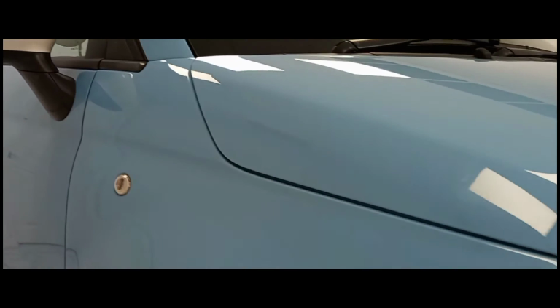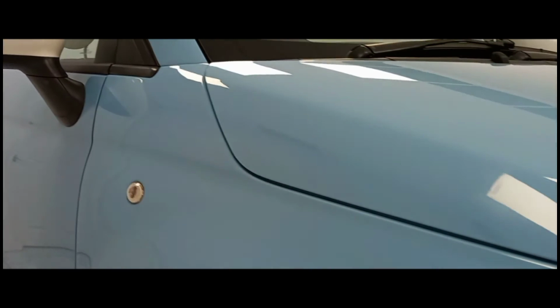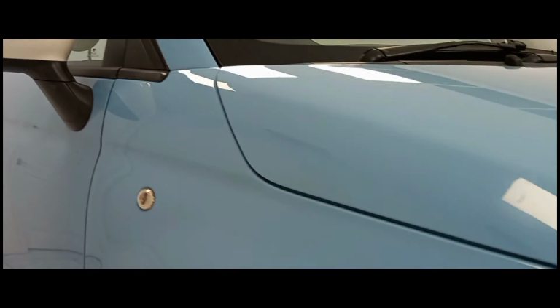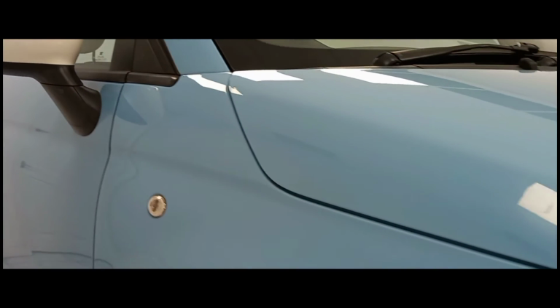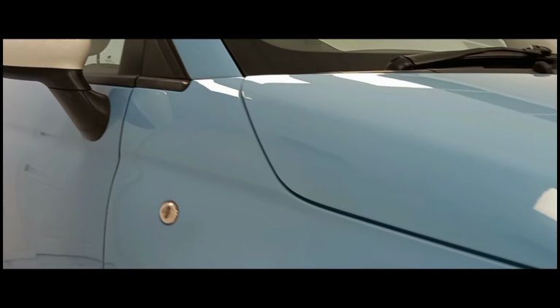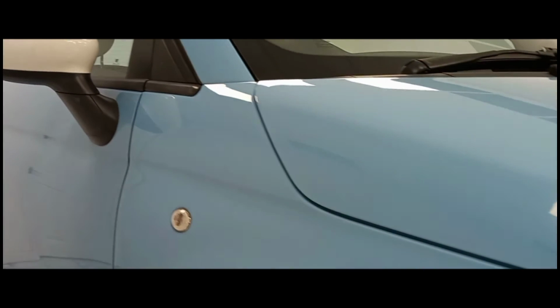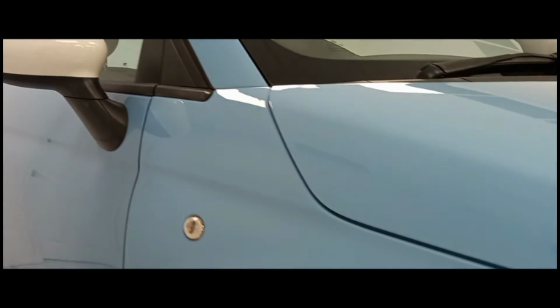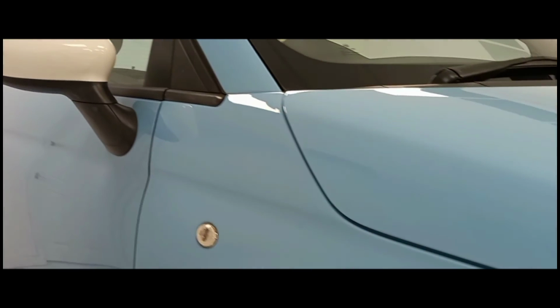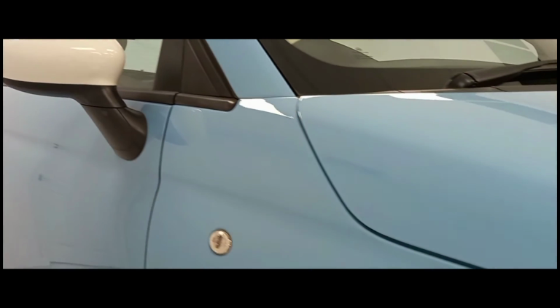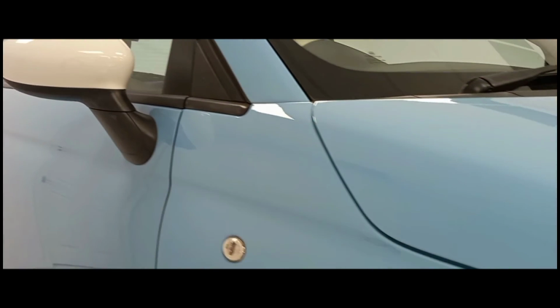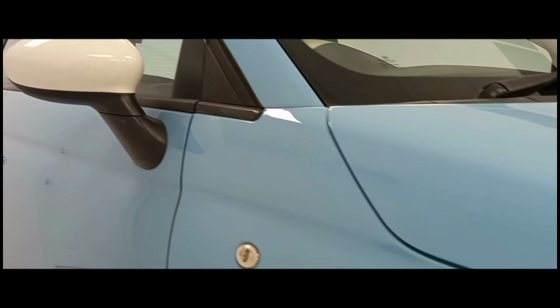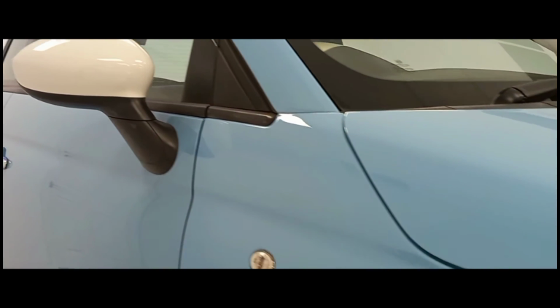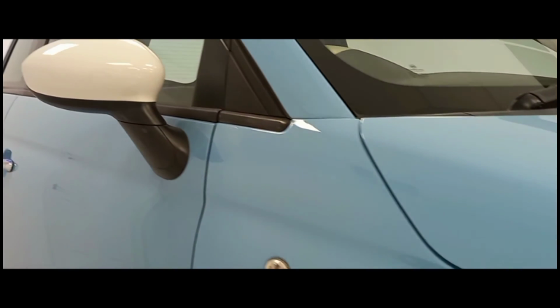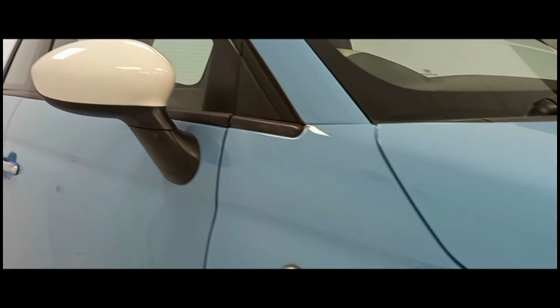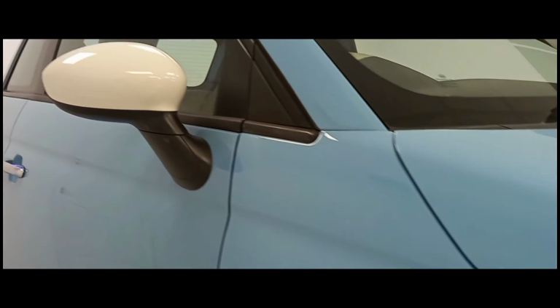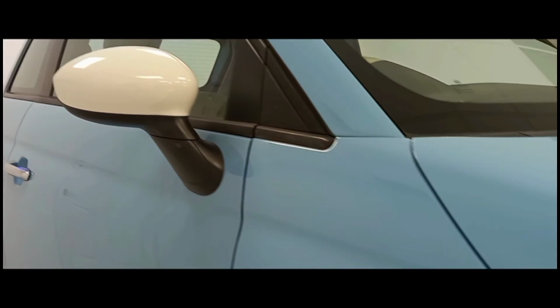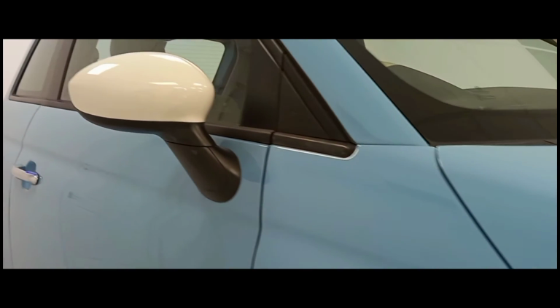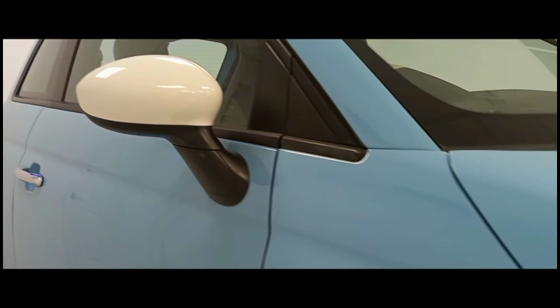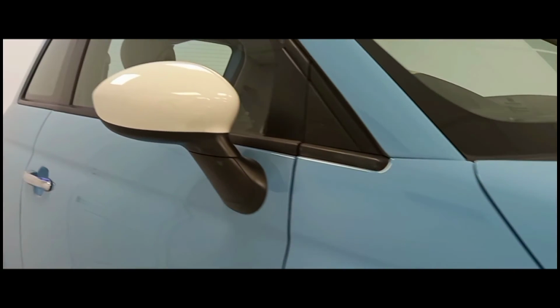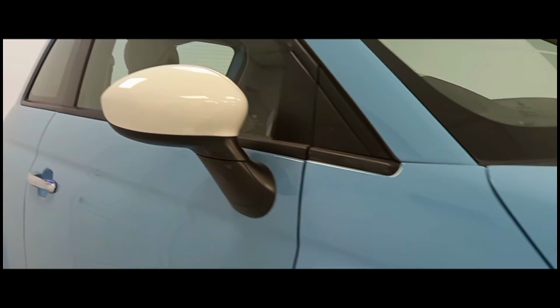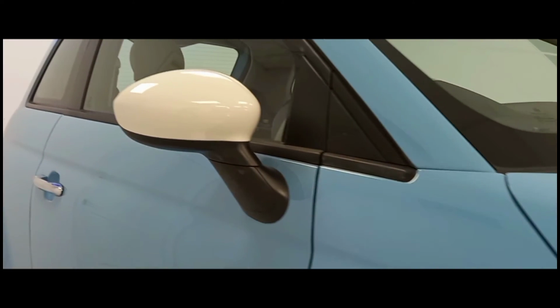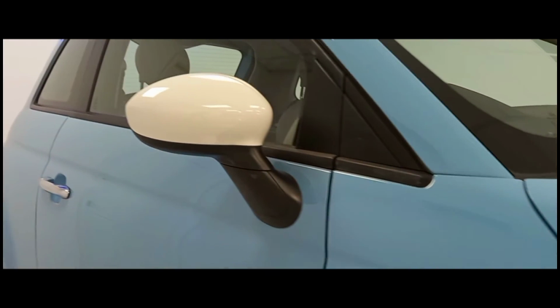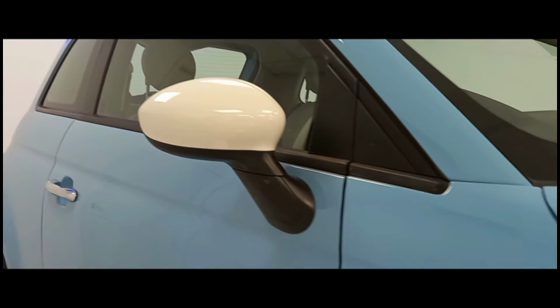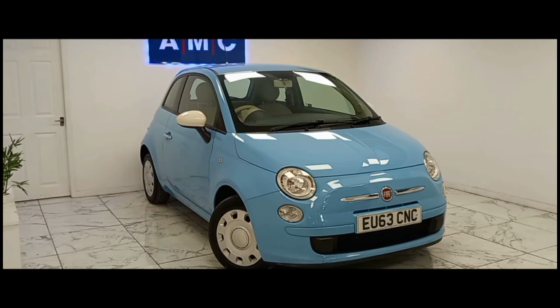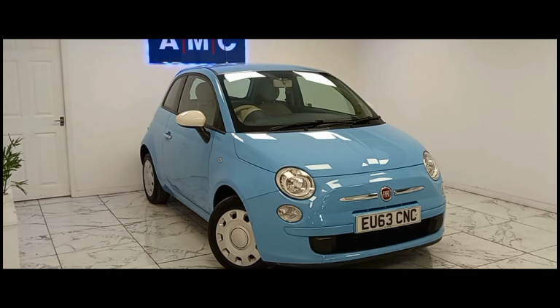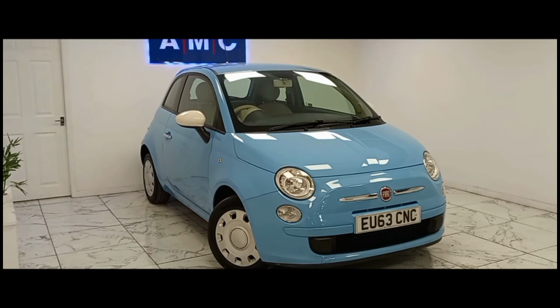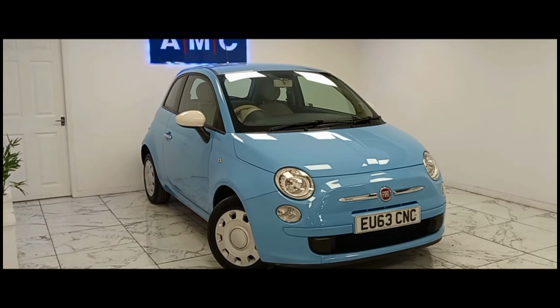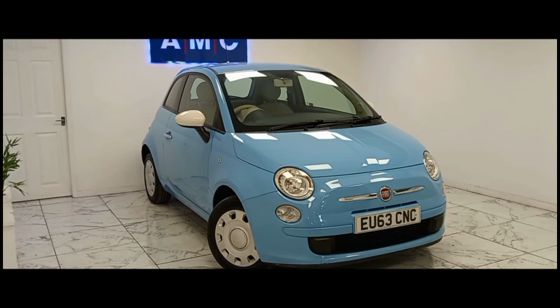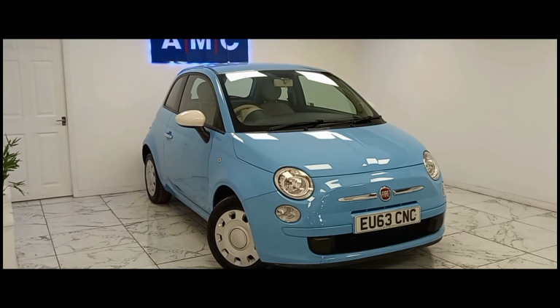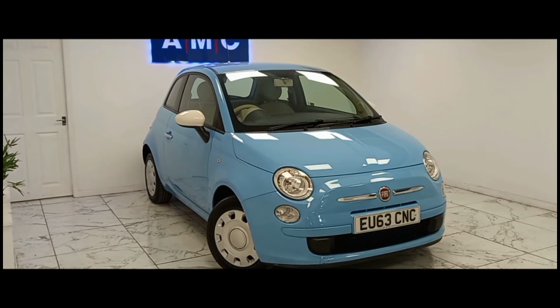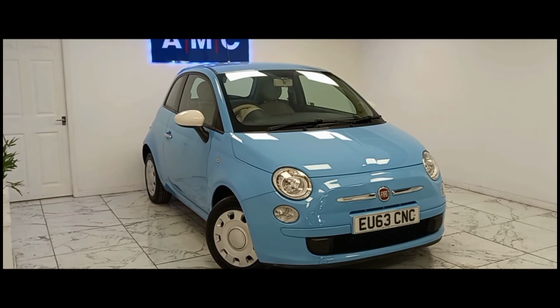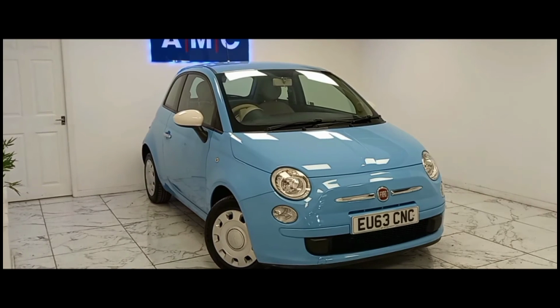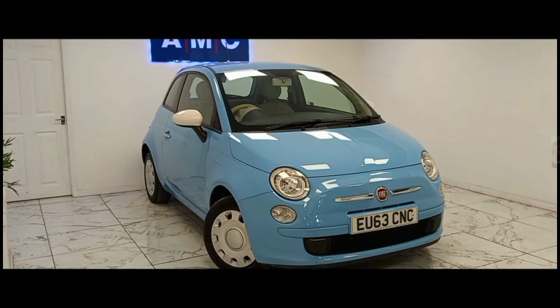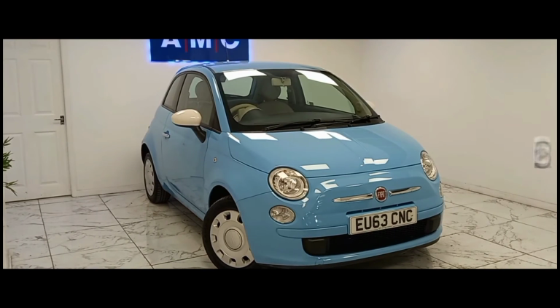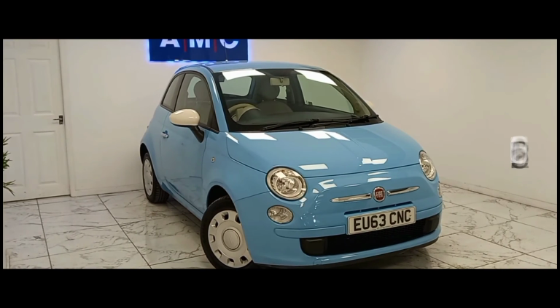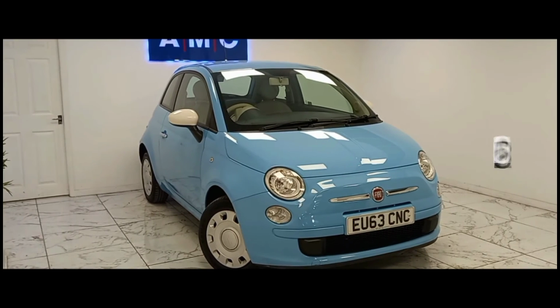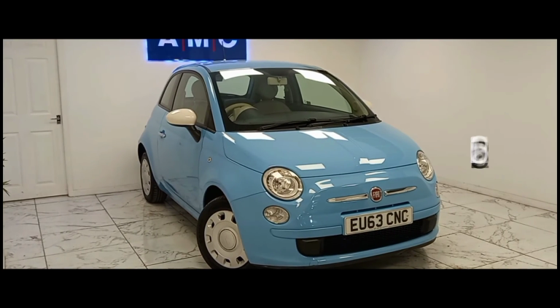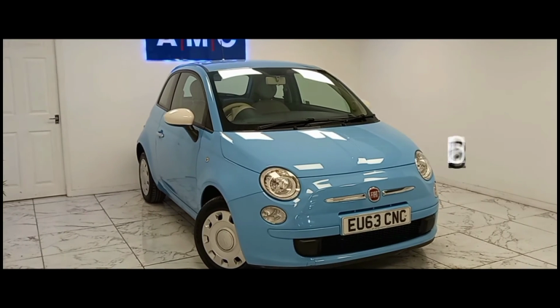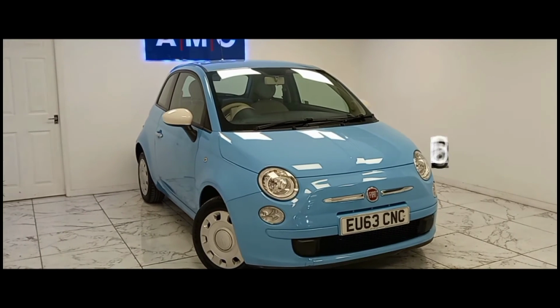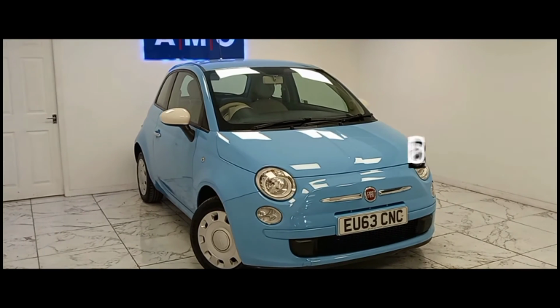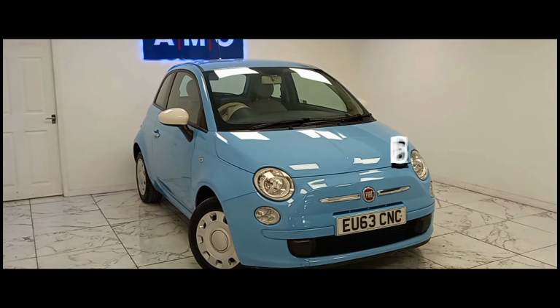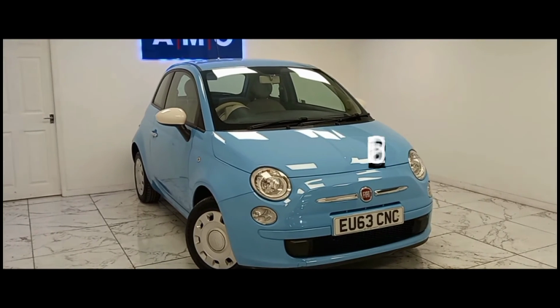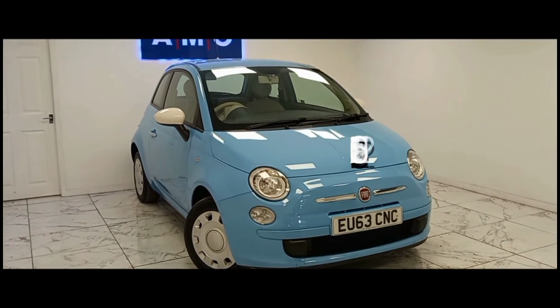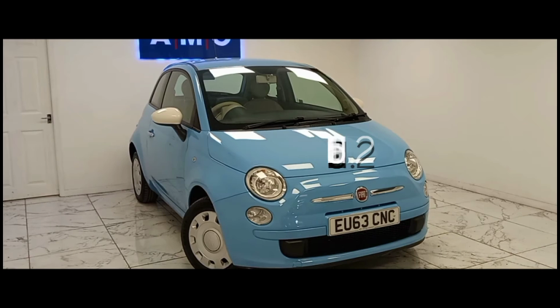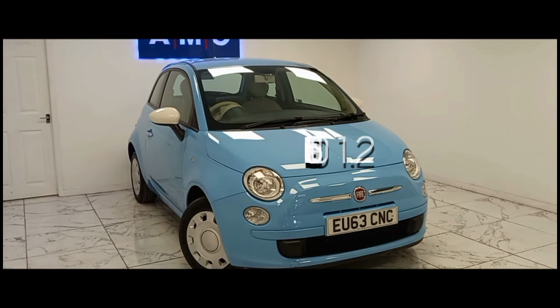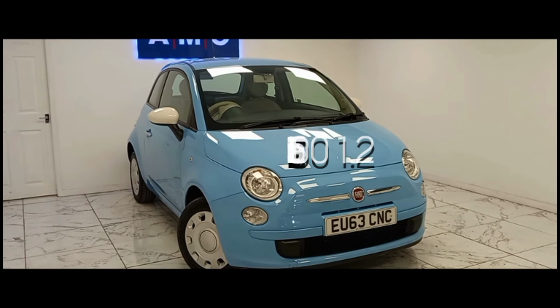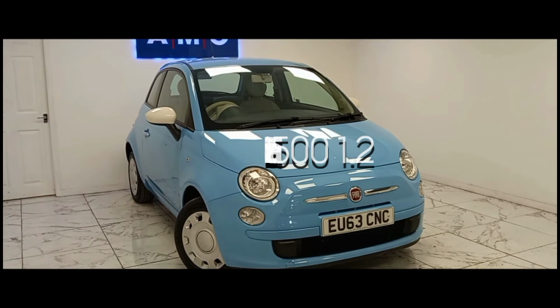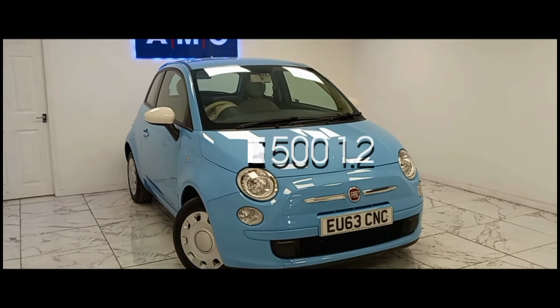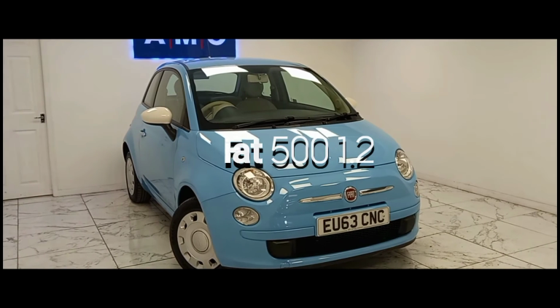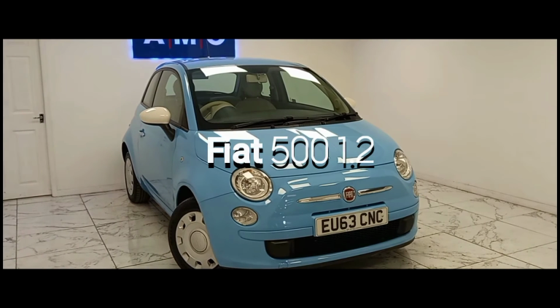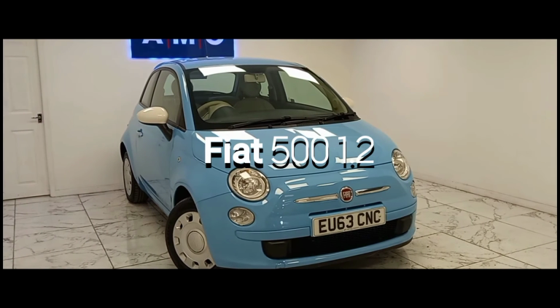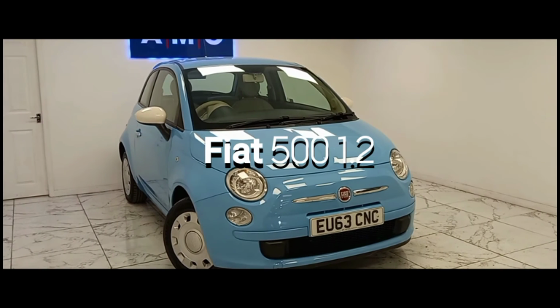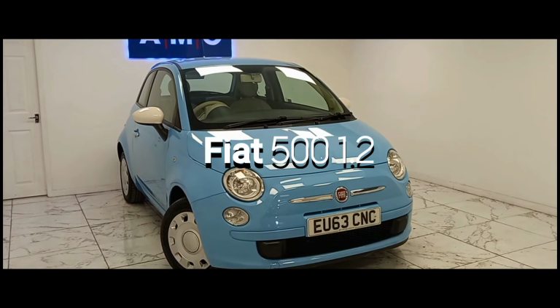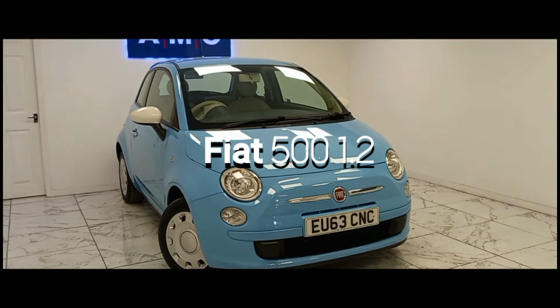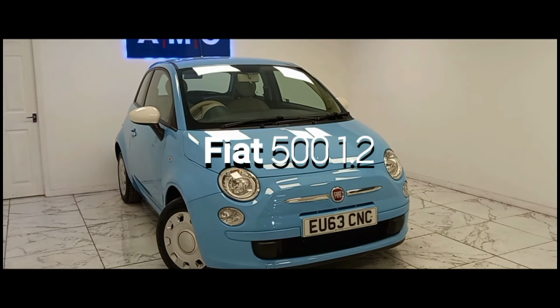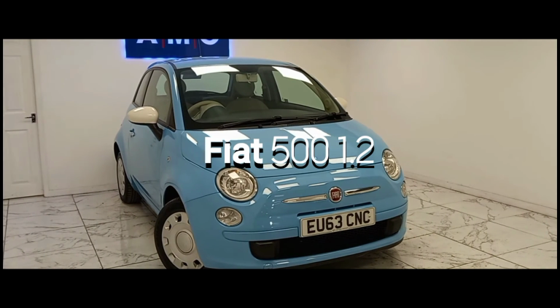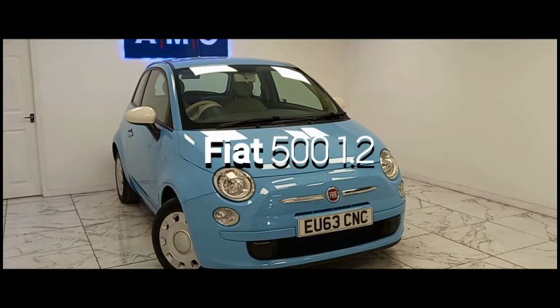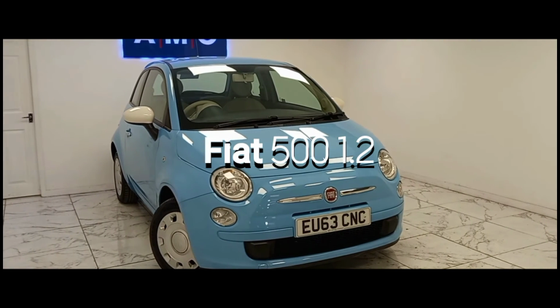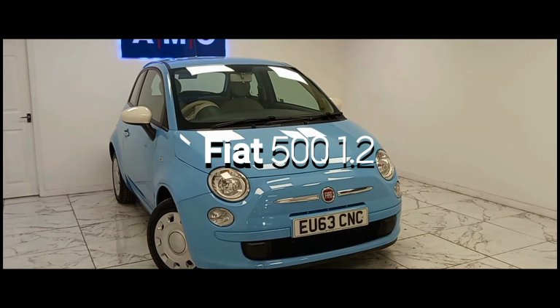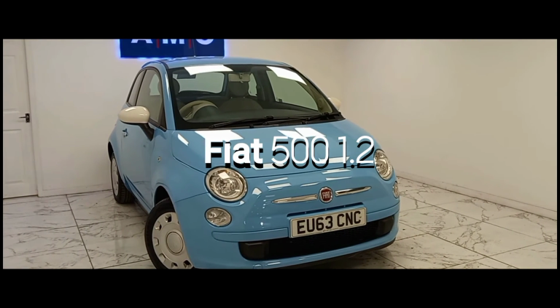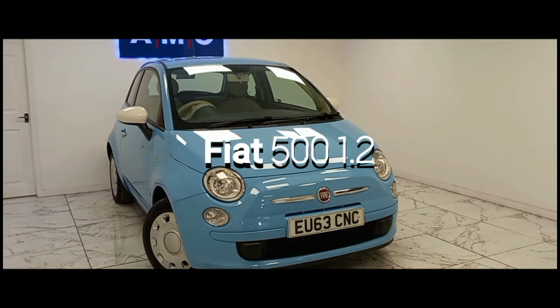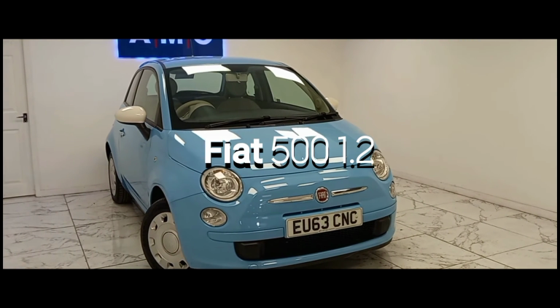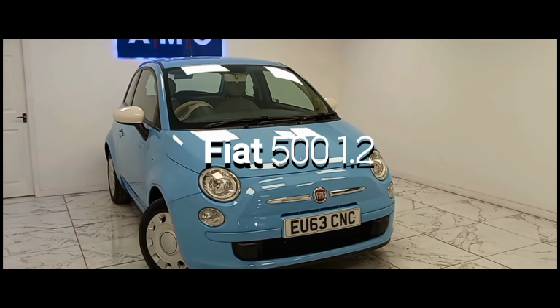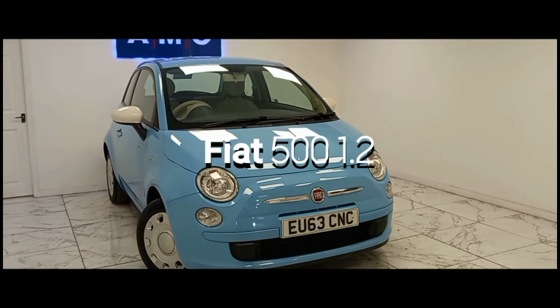Here at AMC we are very pleased to present to you this brilliant Fiat 500 1.2 in a beautiful baby blue finish.